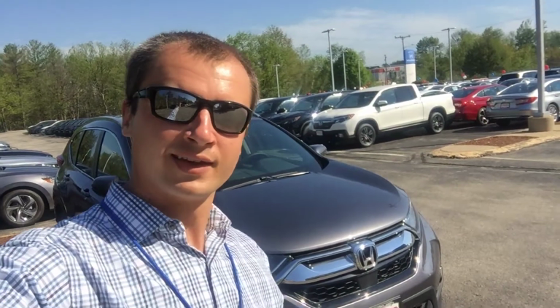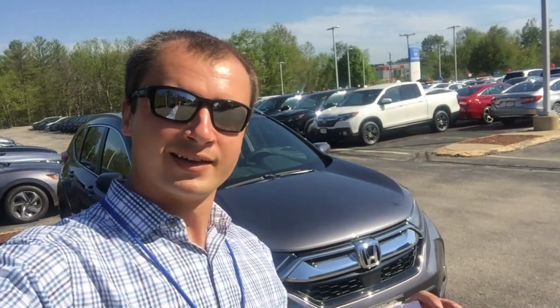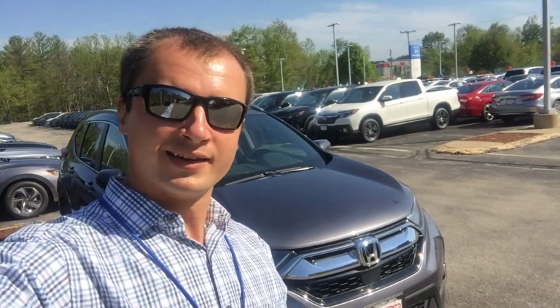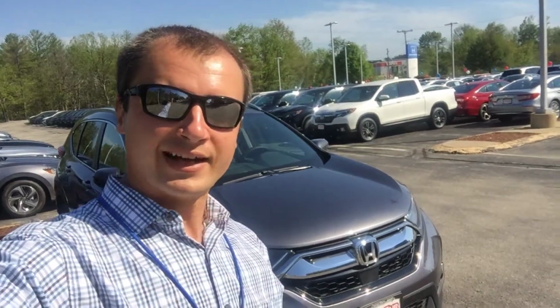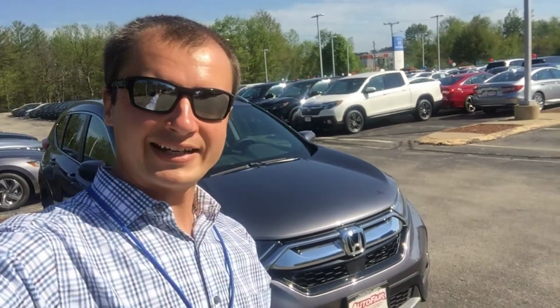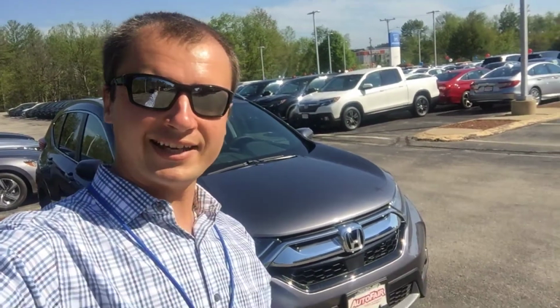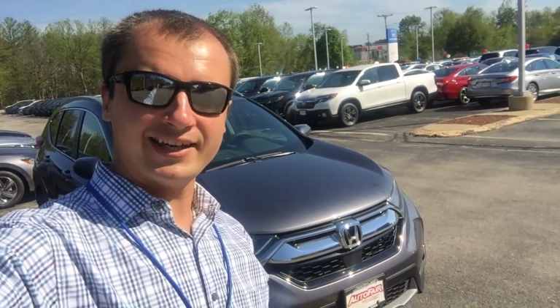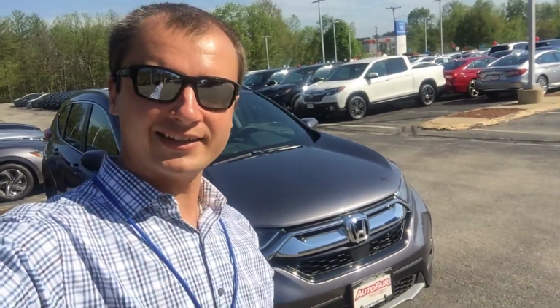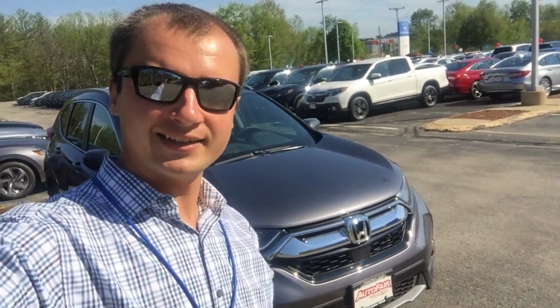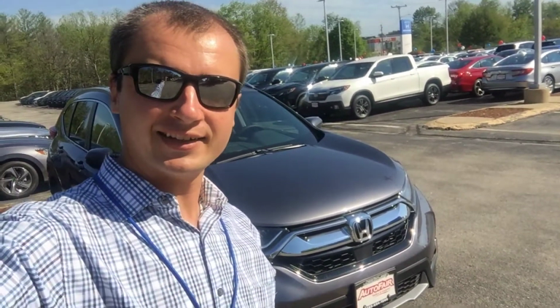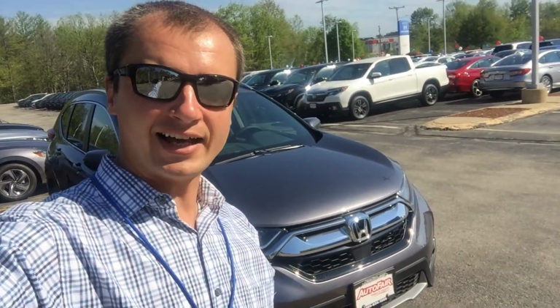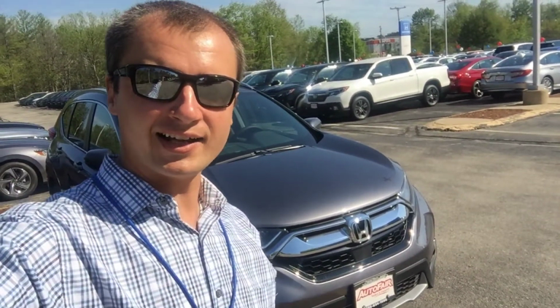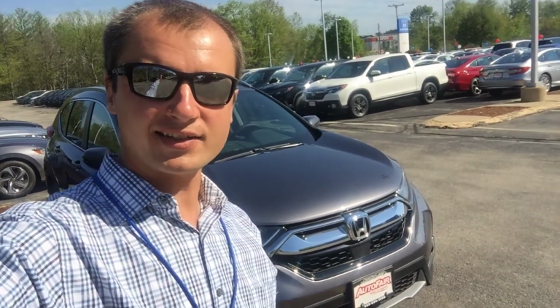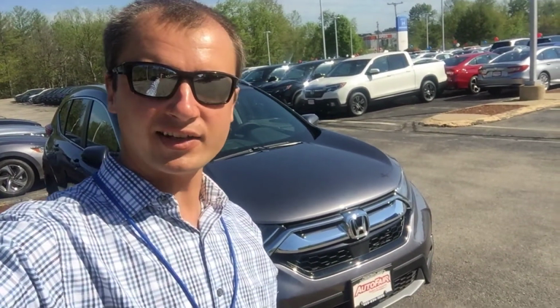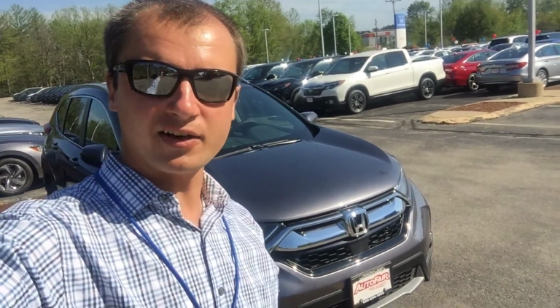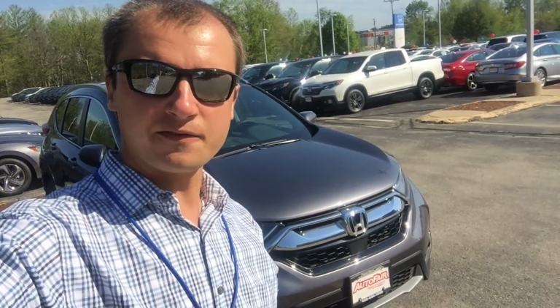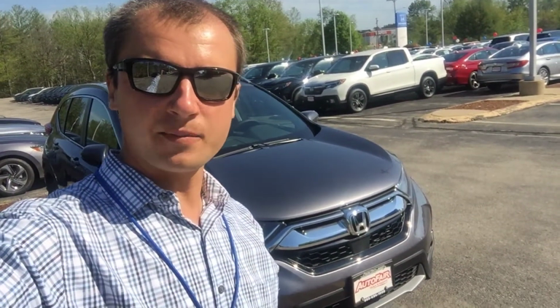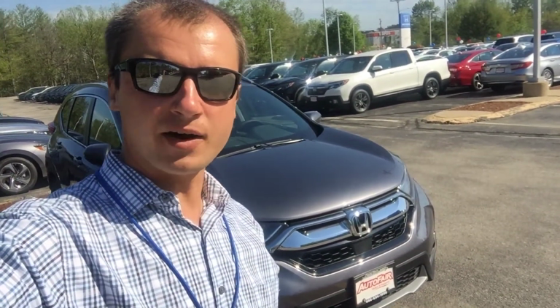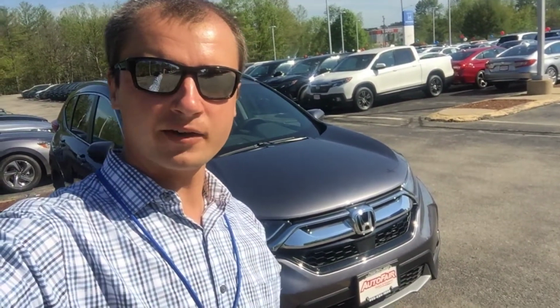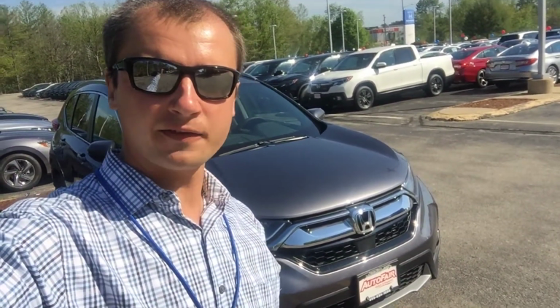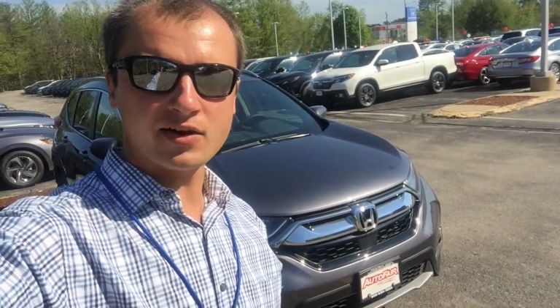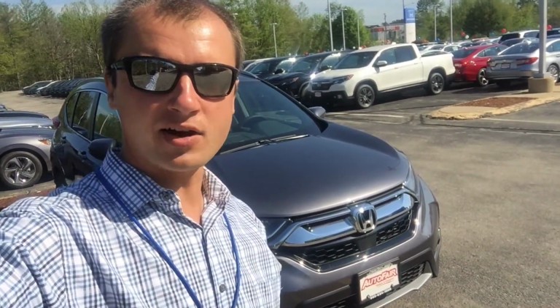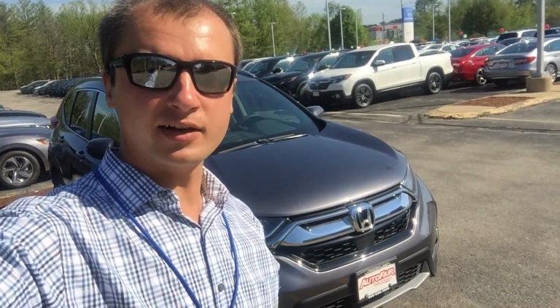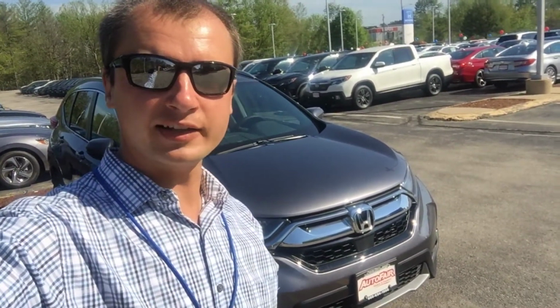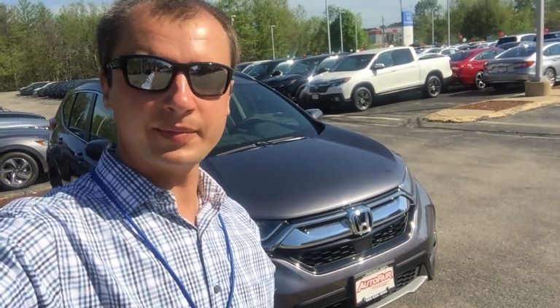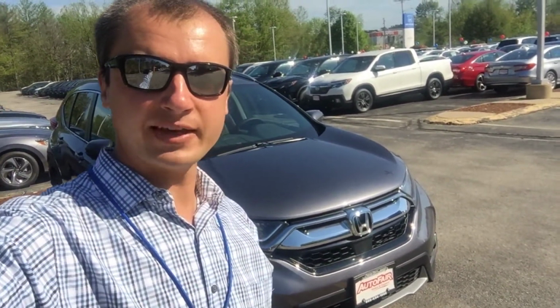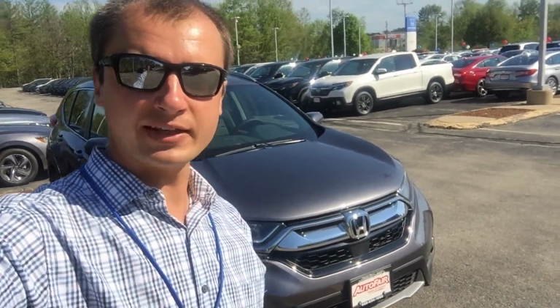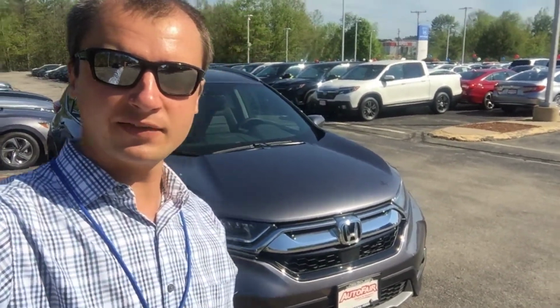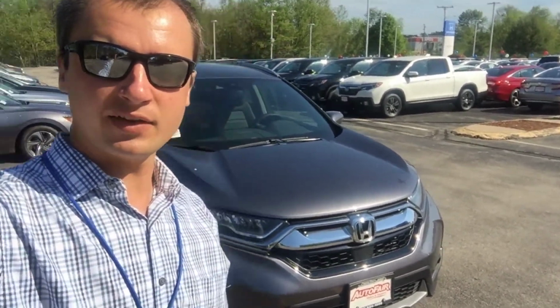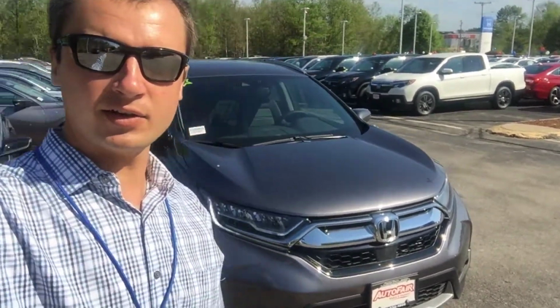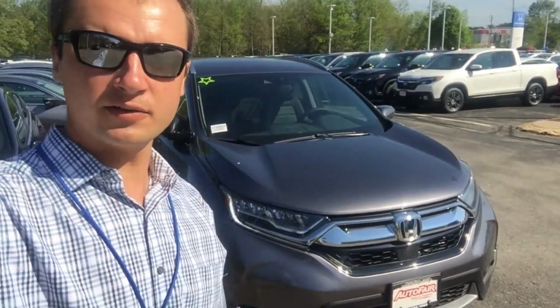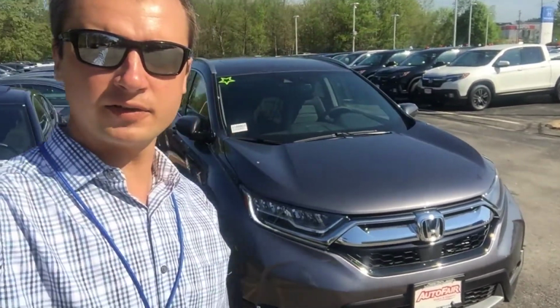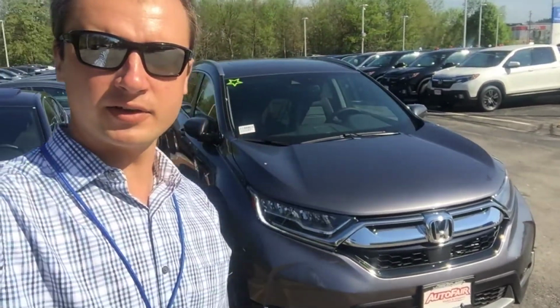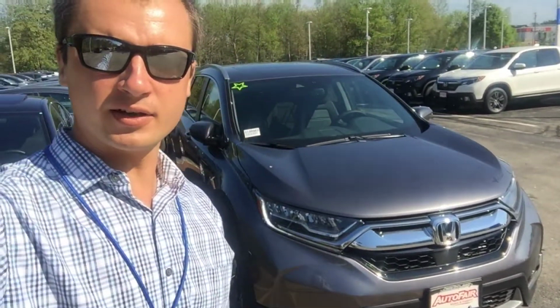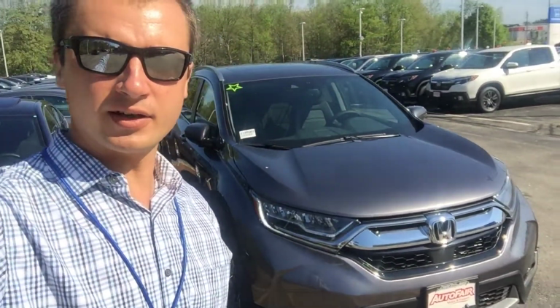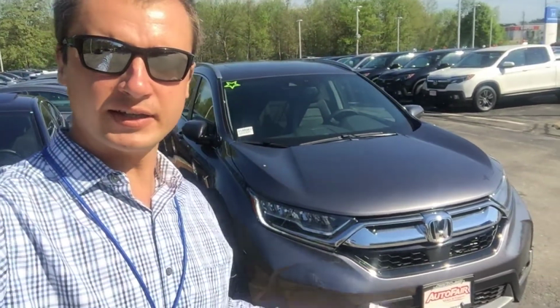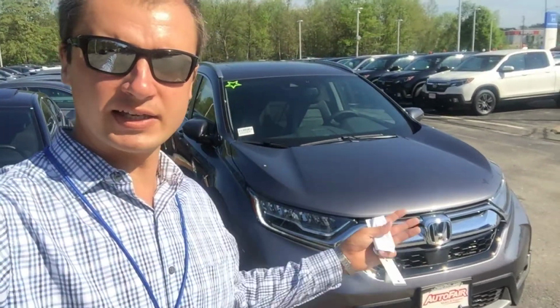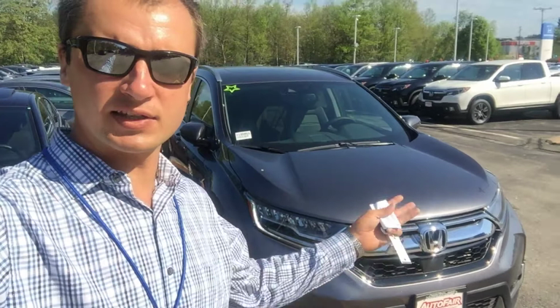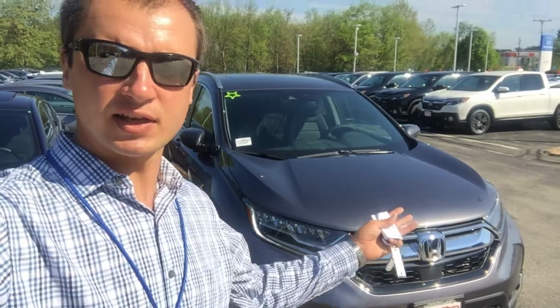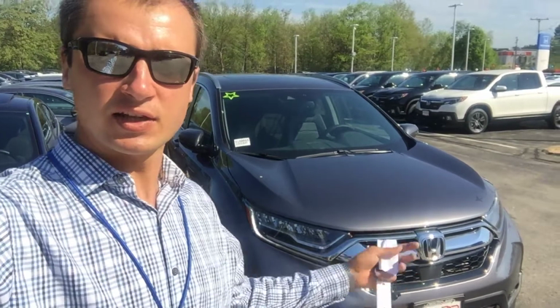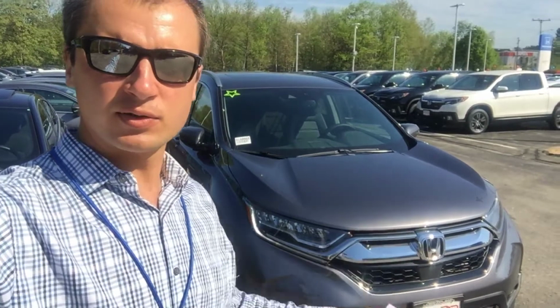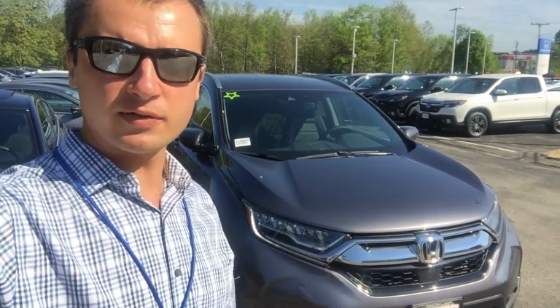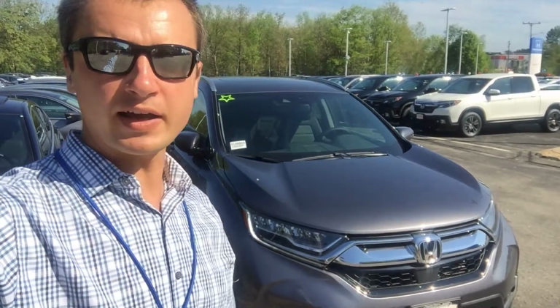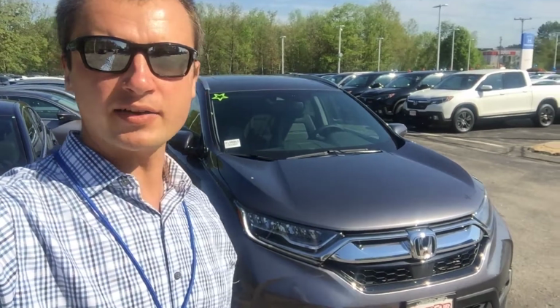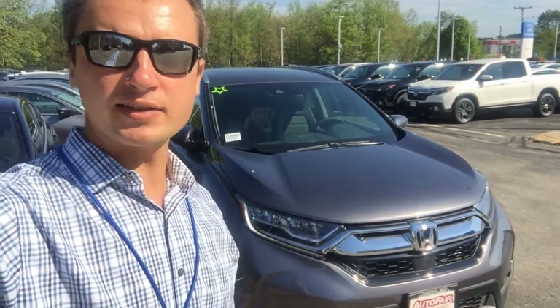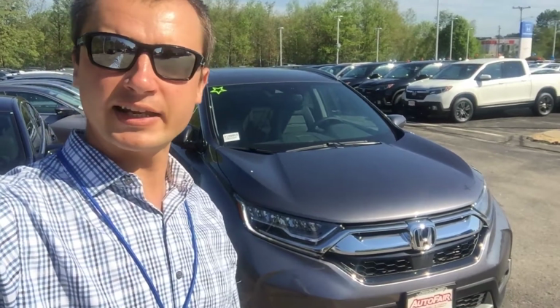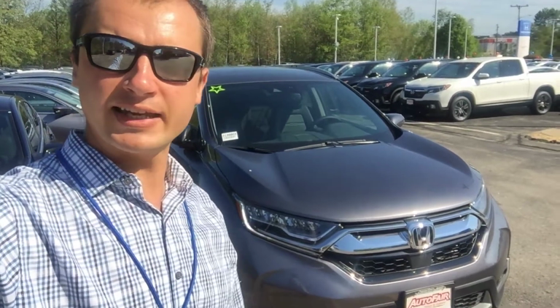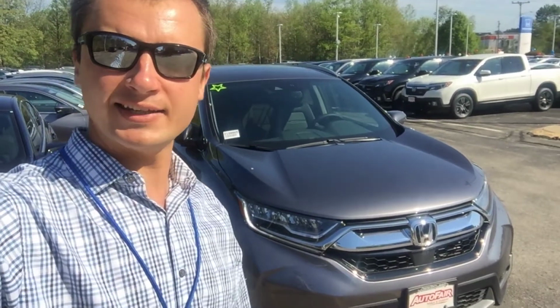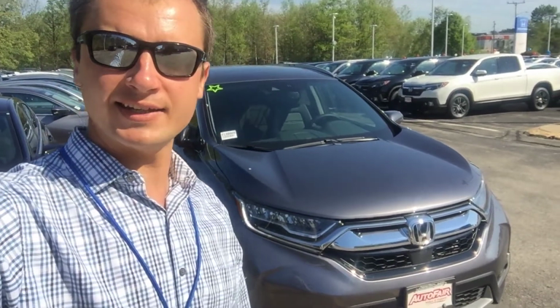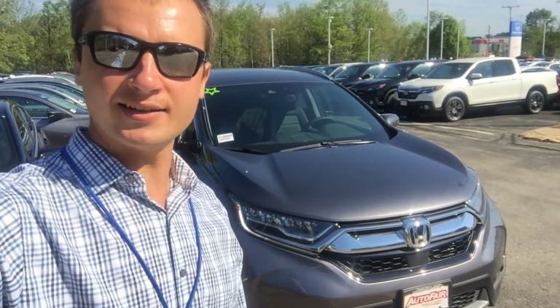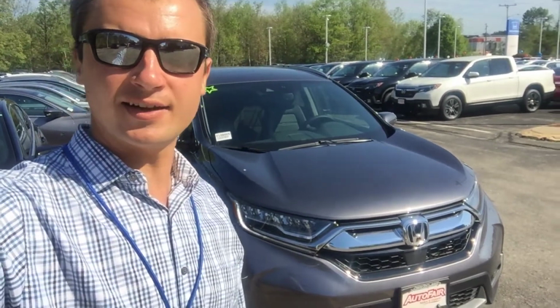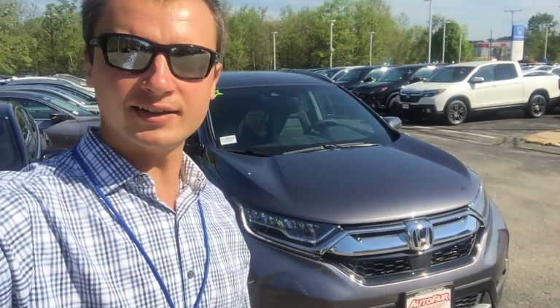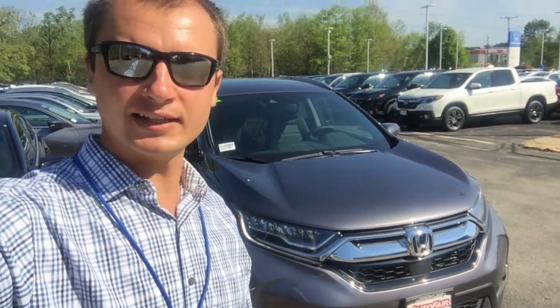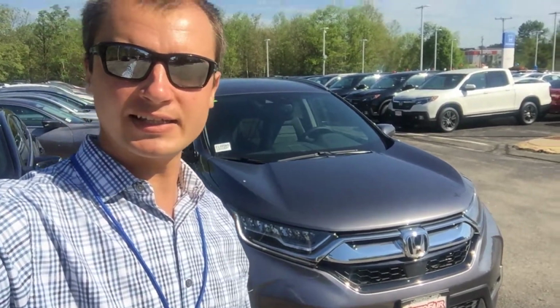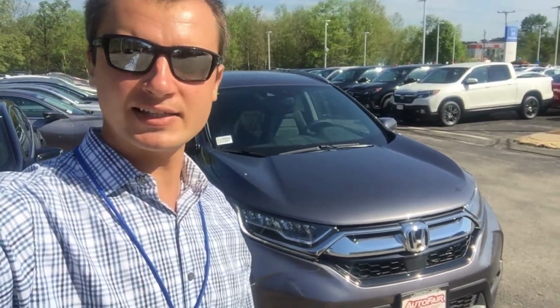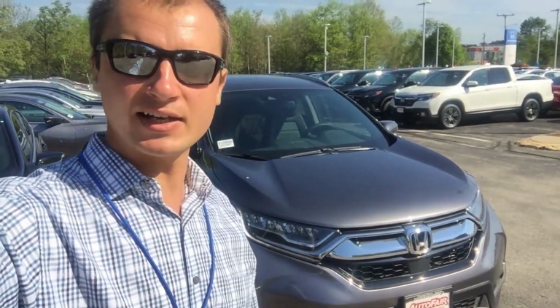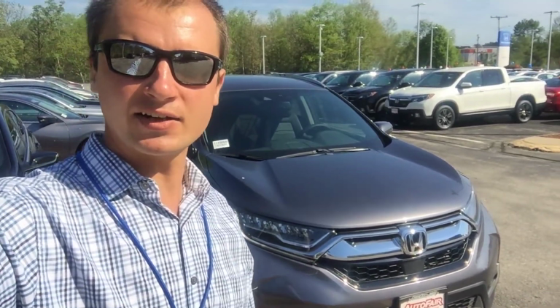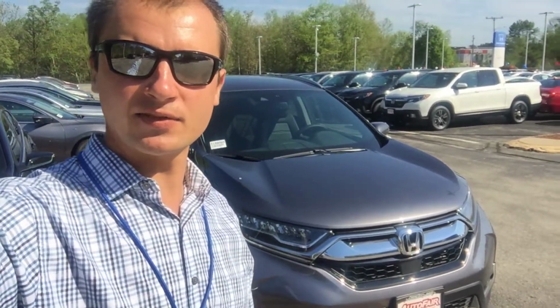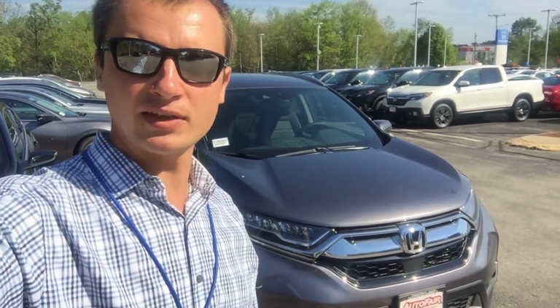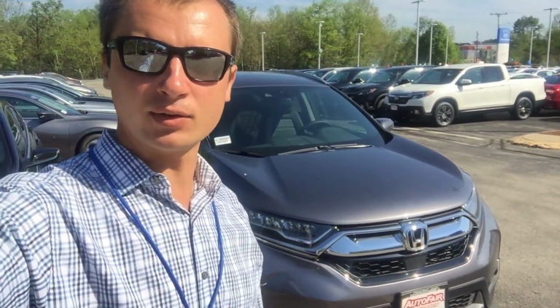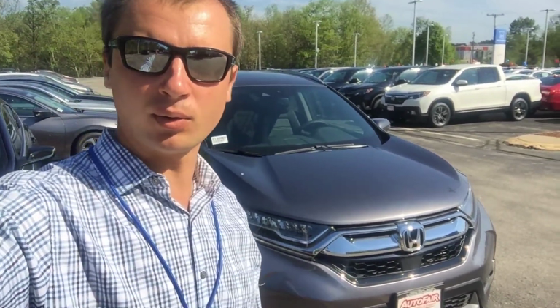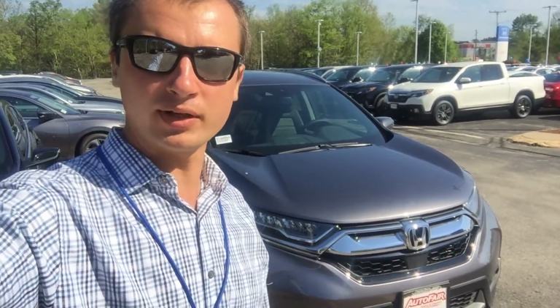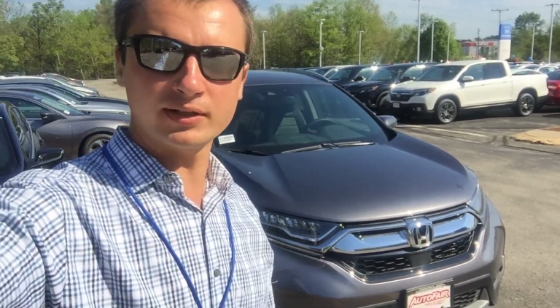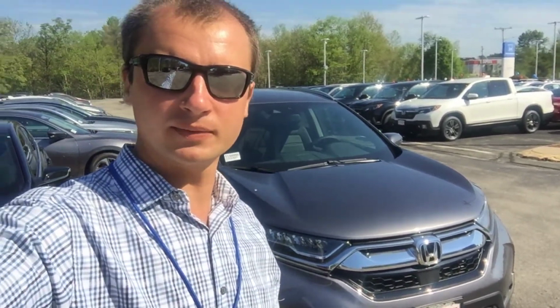Hi Nihit! Alex here from AutoFair Honda making a video for you on this 2018 Honda CR-V Touring.